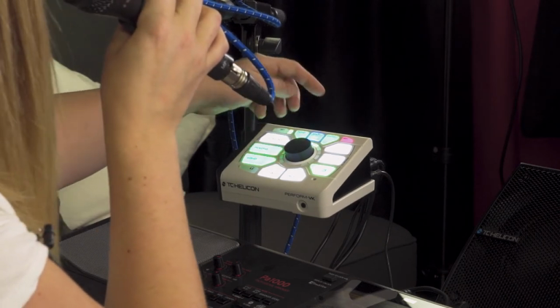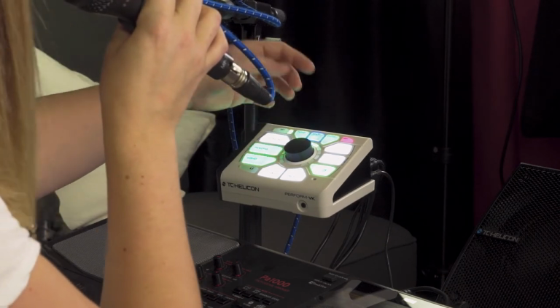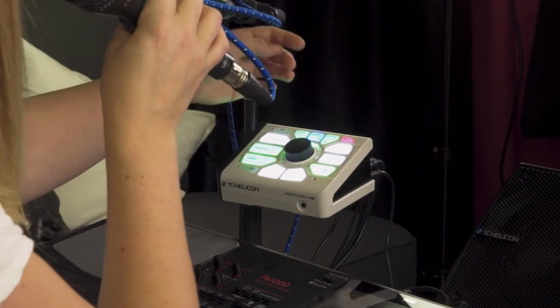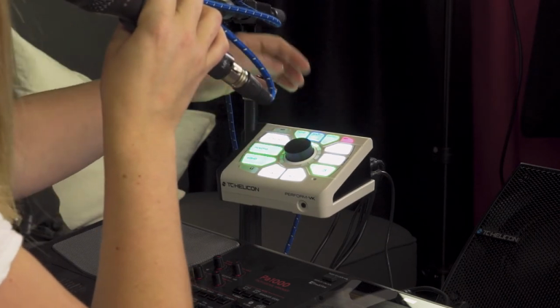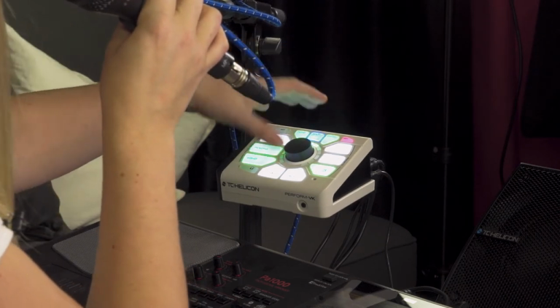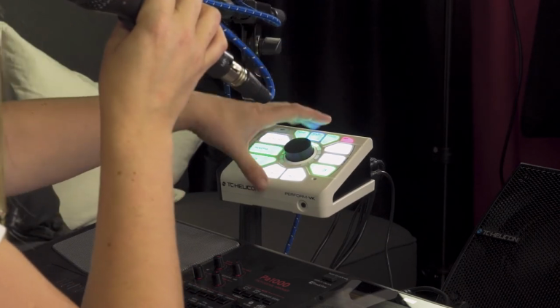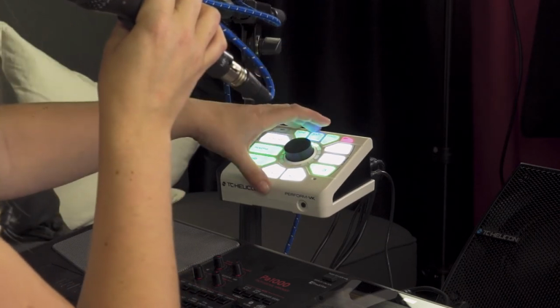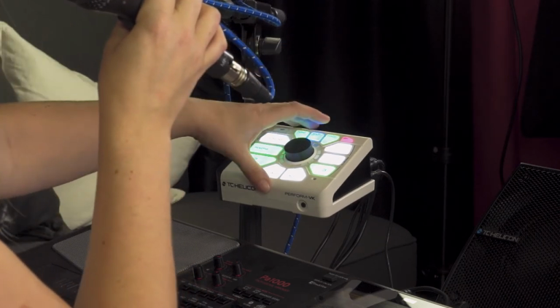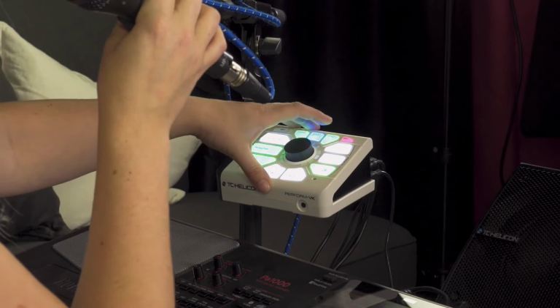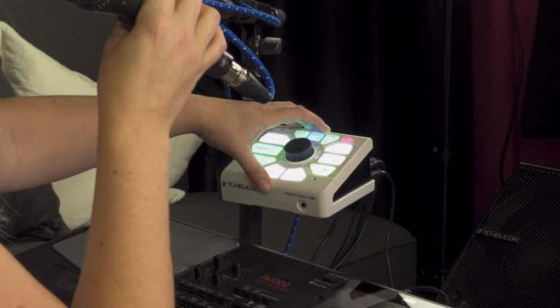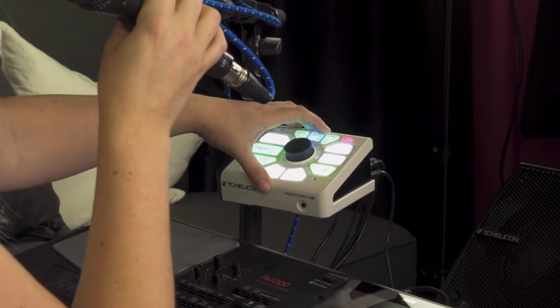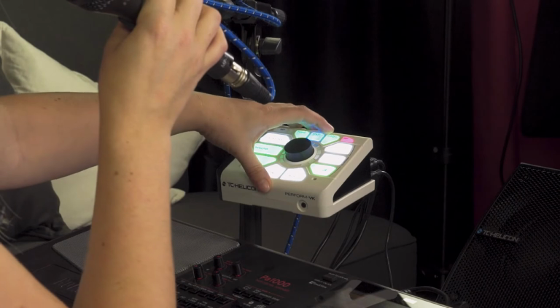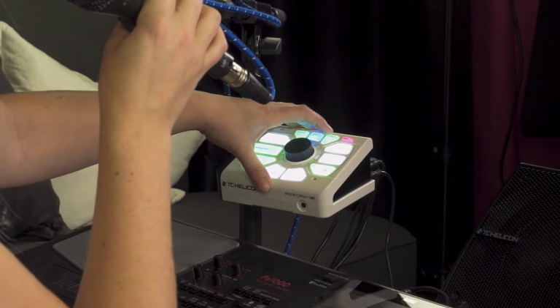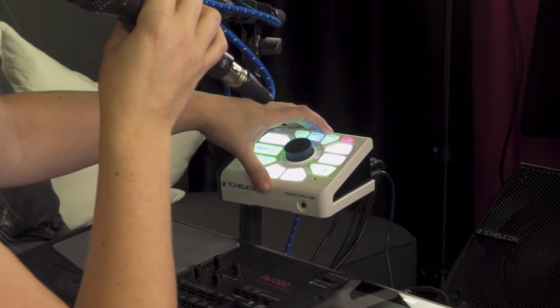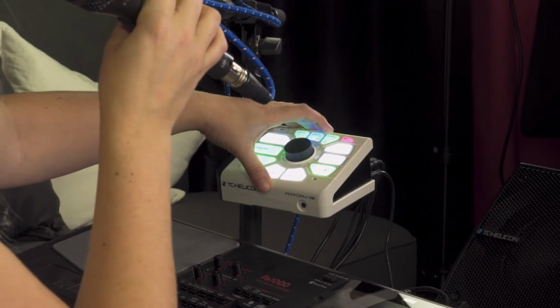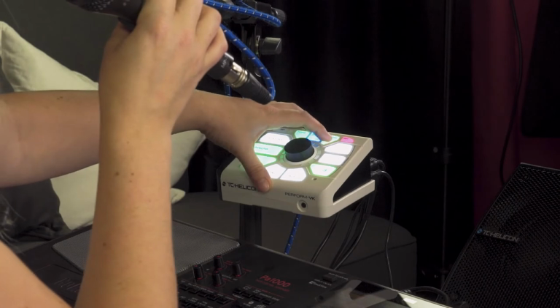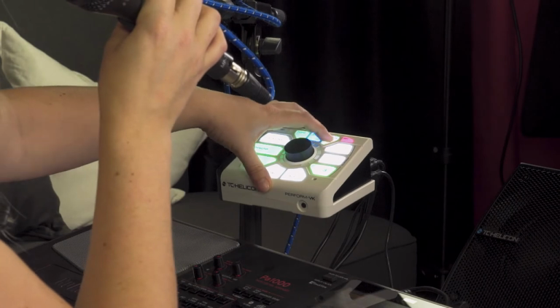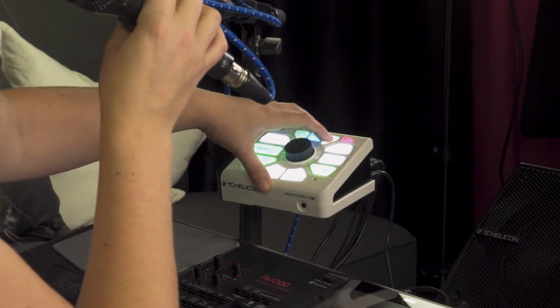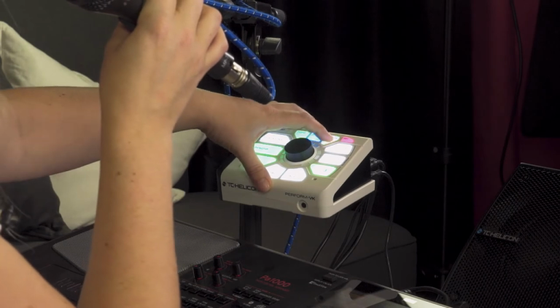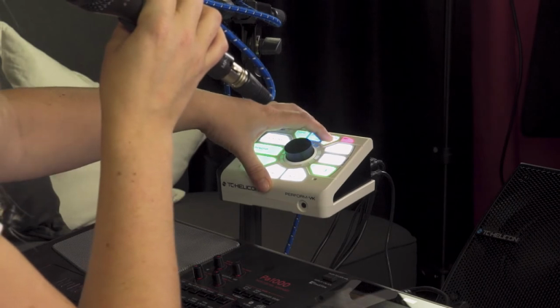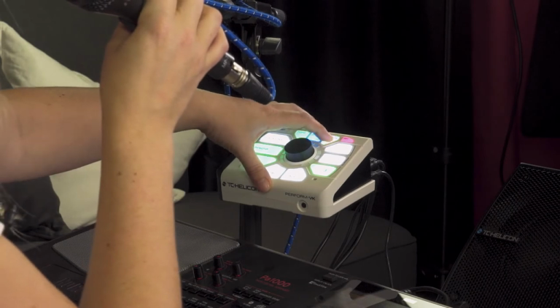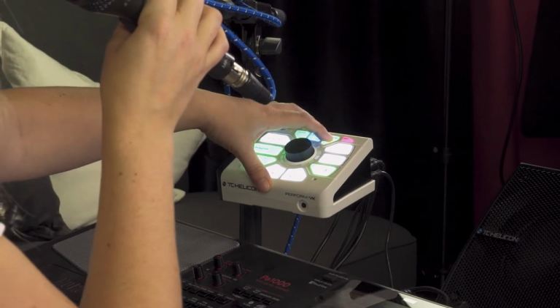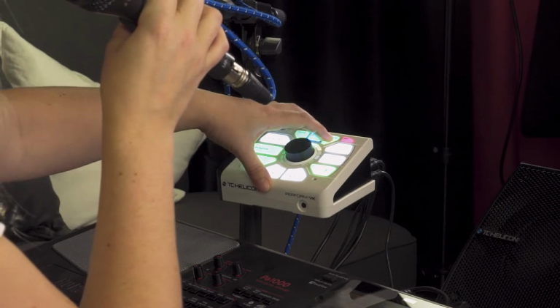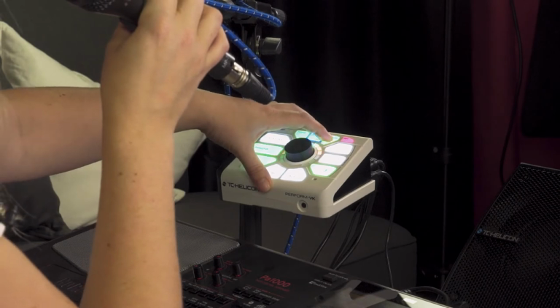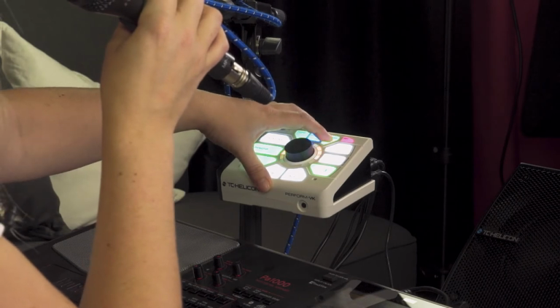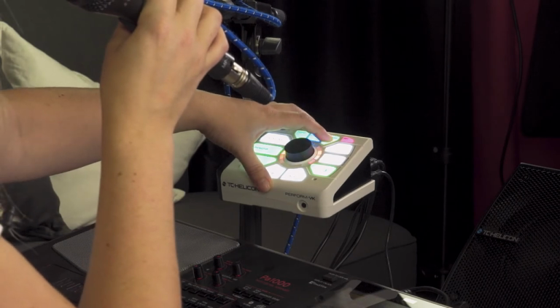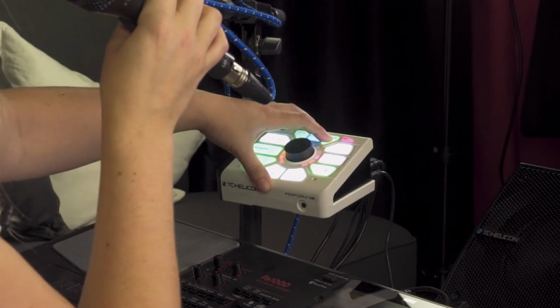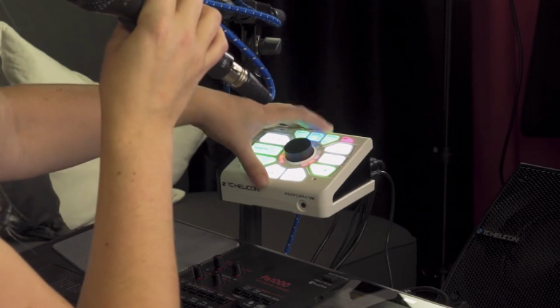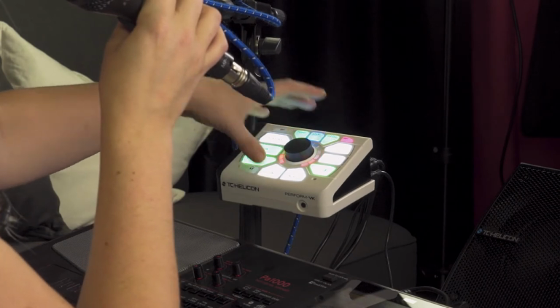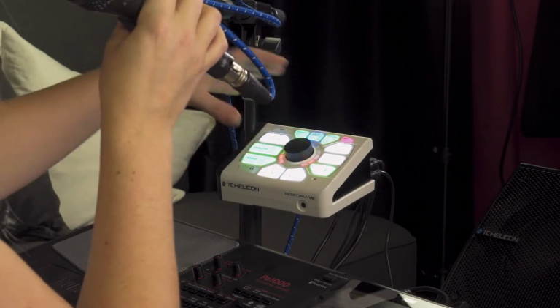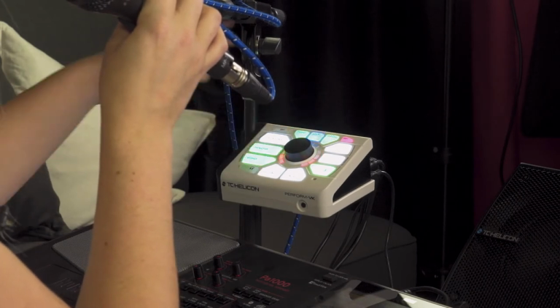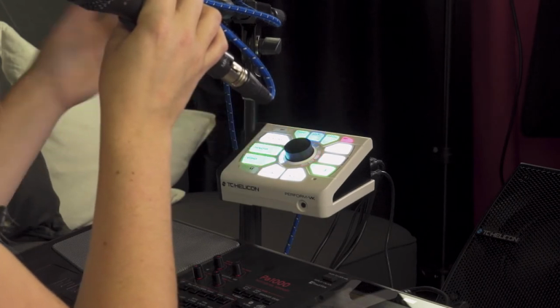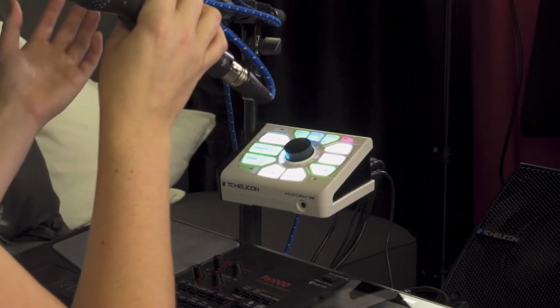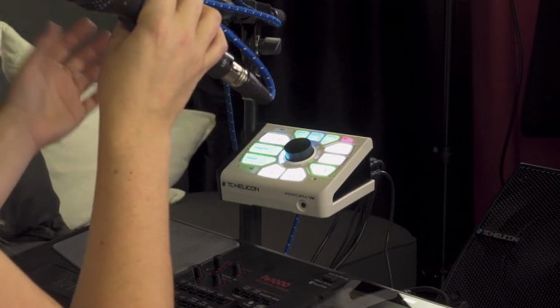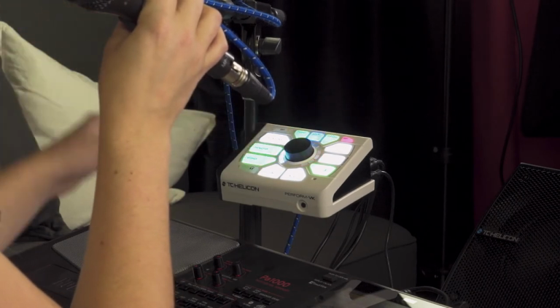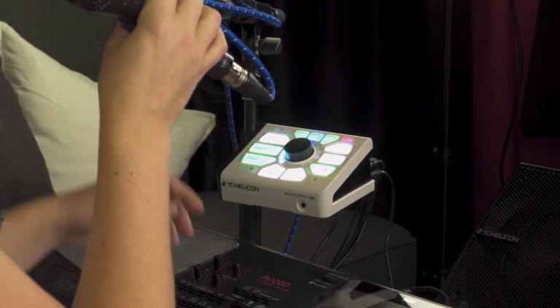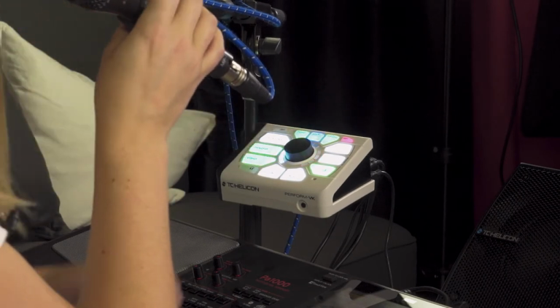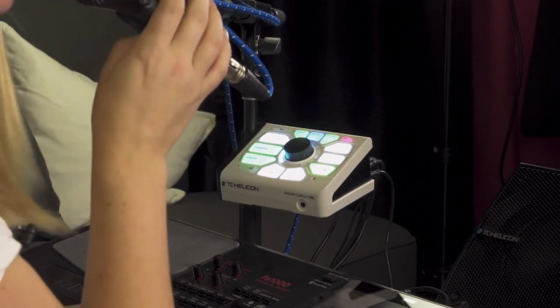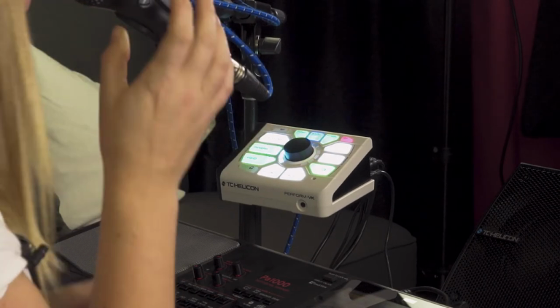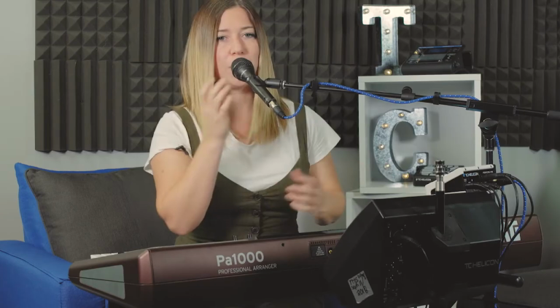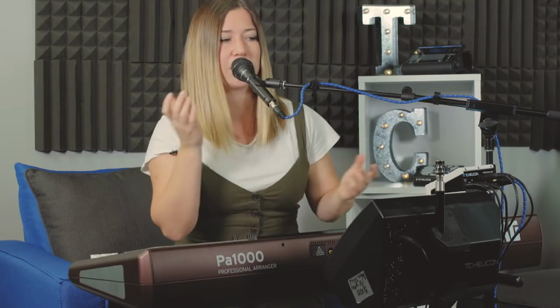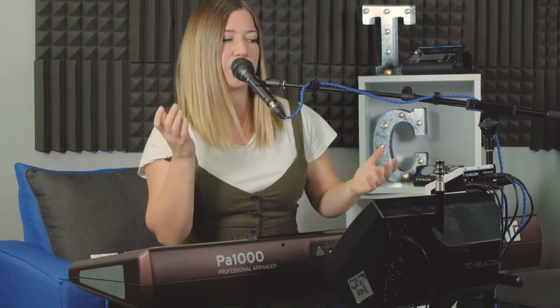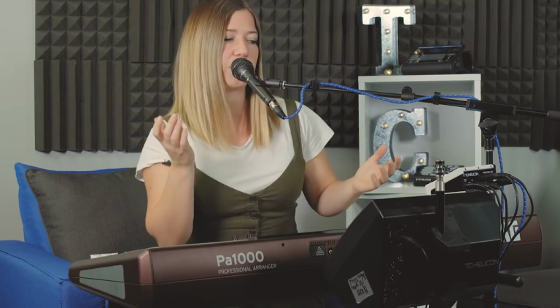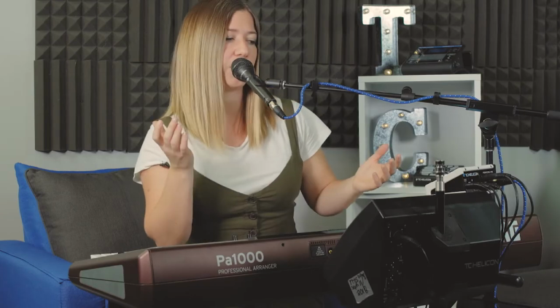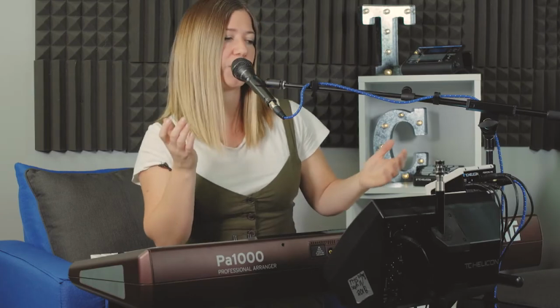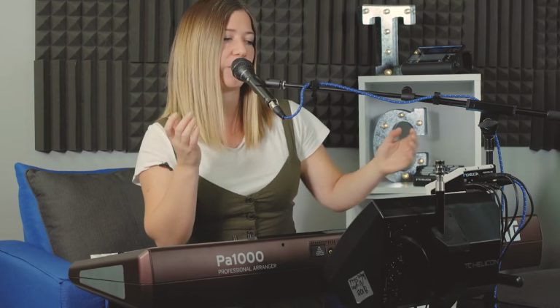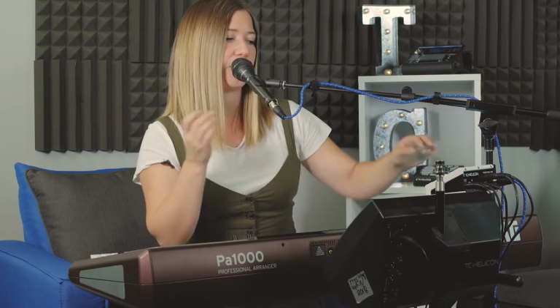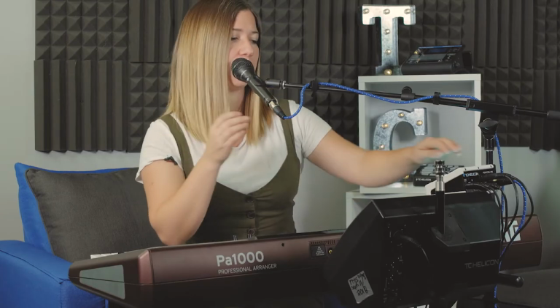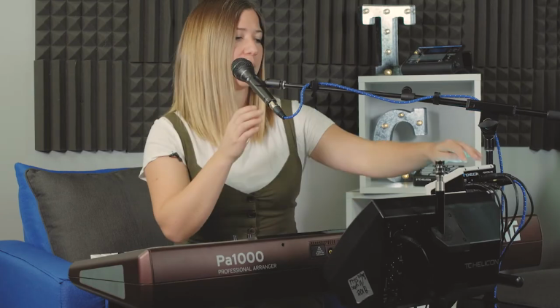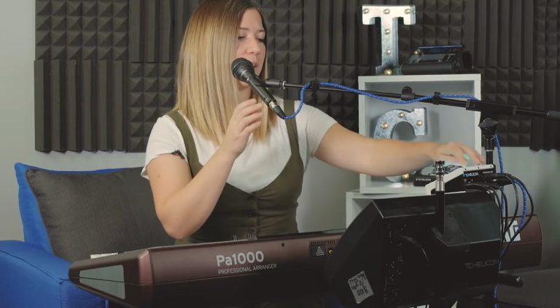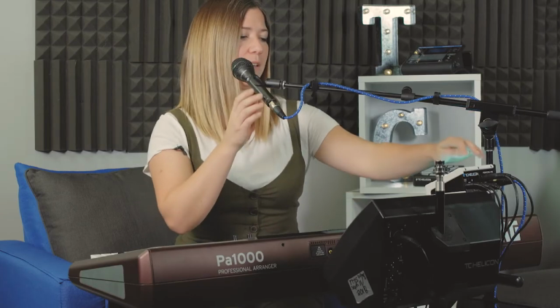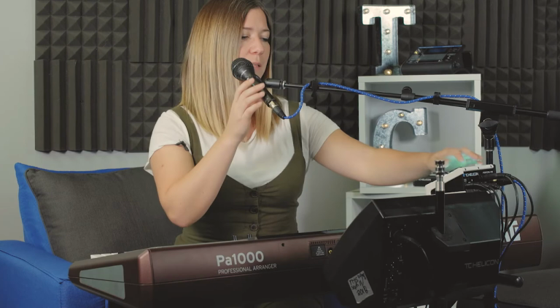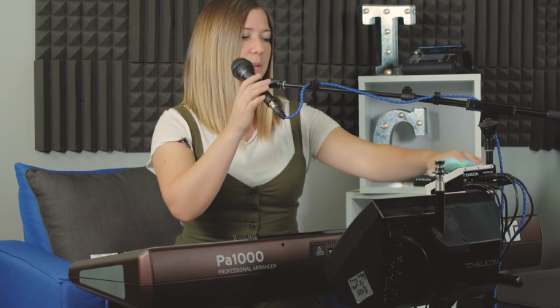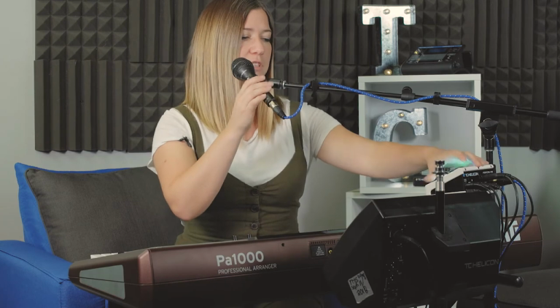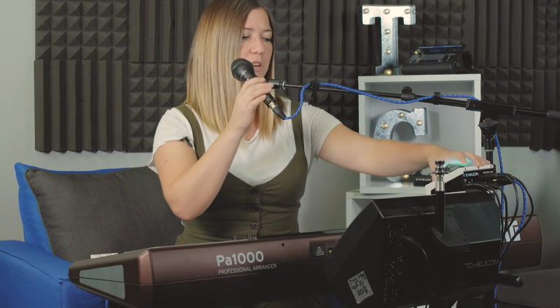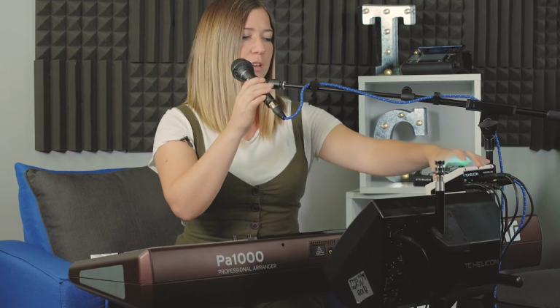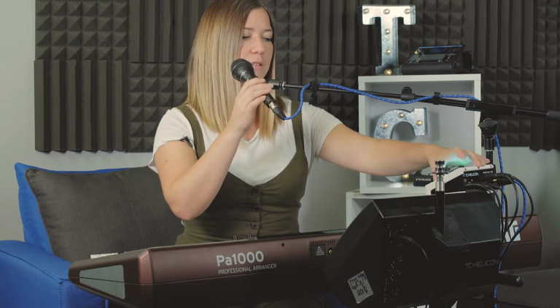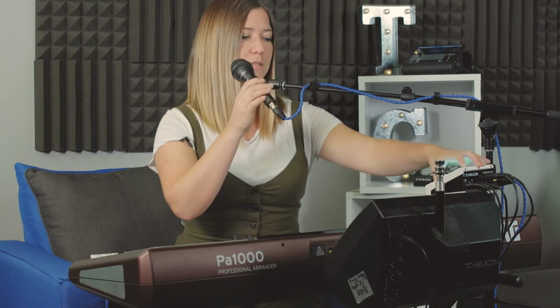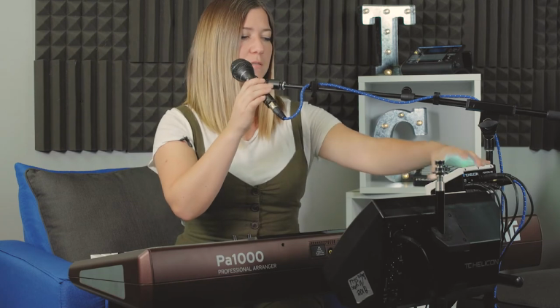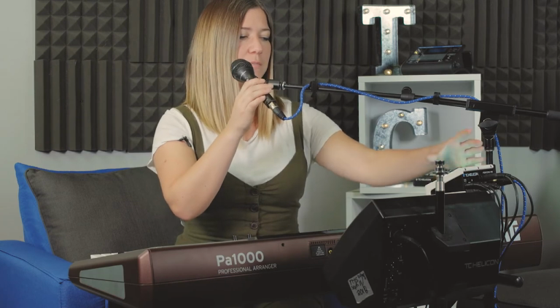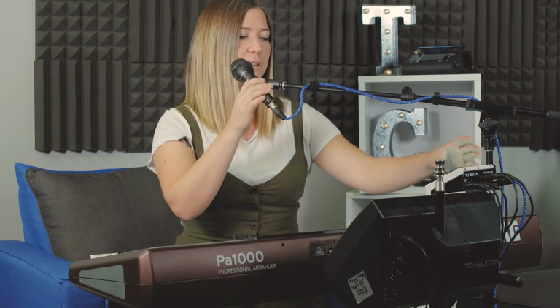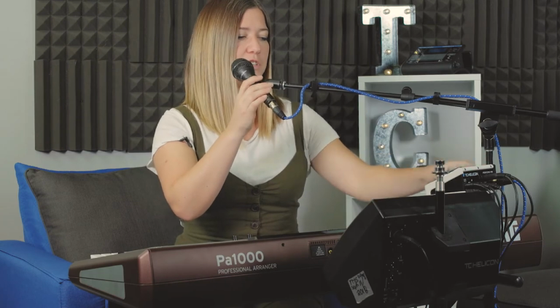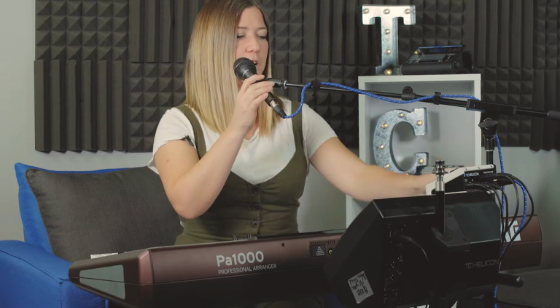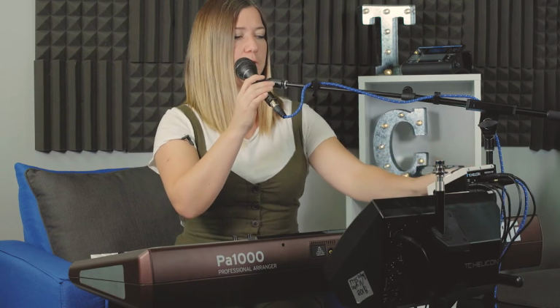If you want to get out of that training mode, just hold it down again and it goes back to the normal screen — pitch on, pitch off.